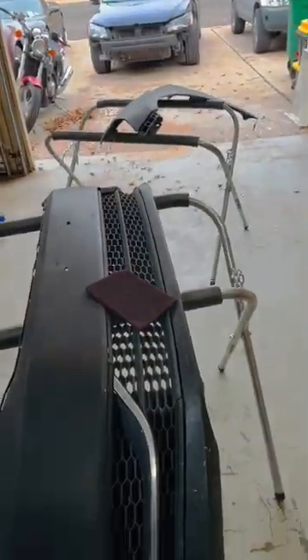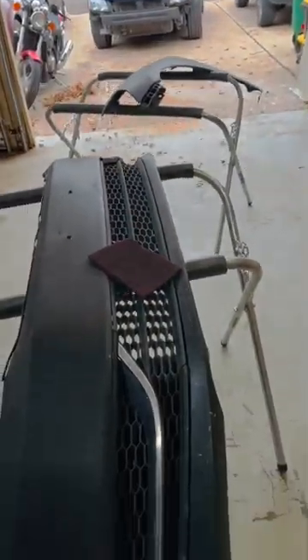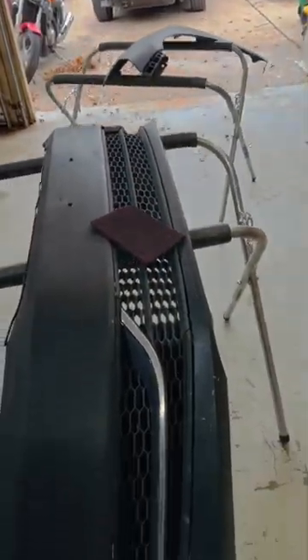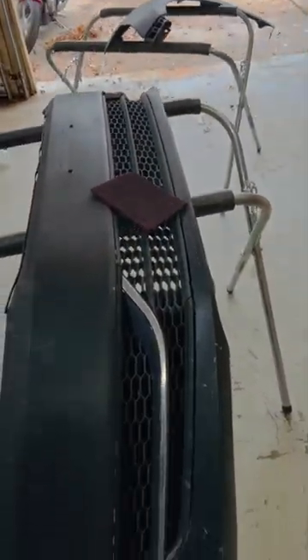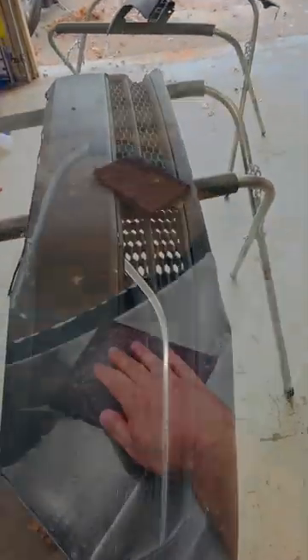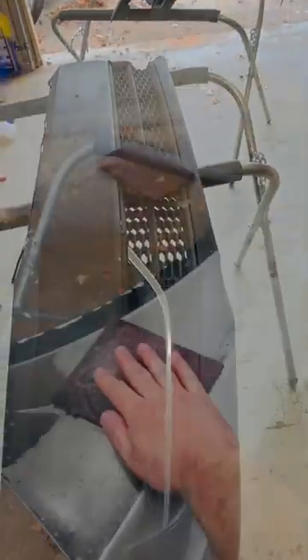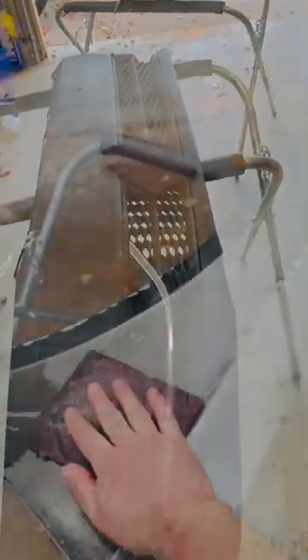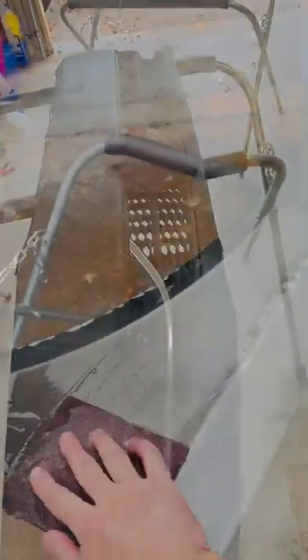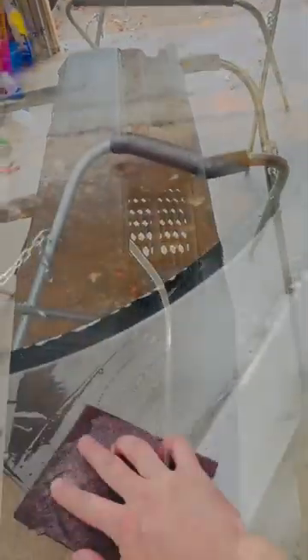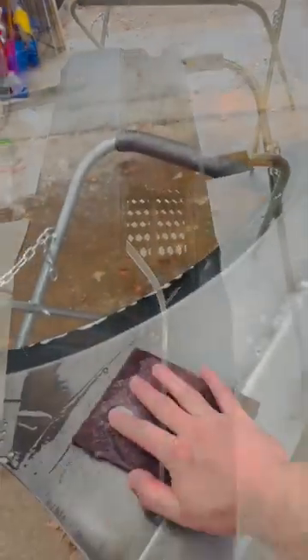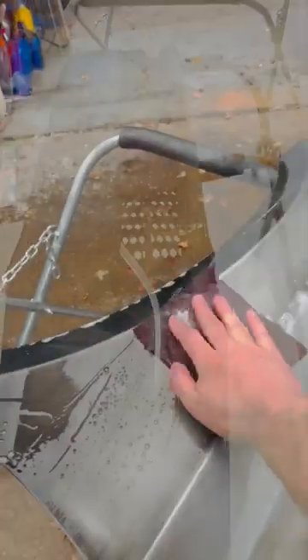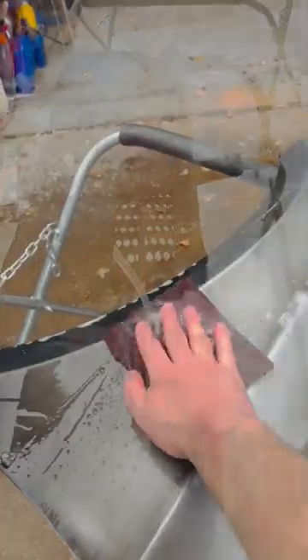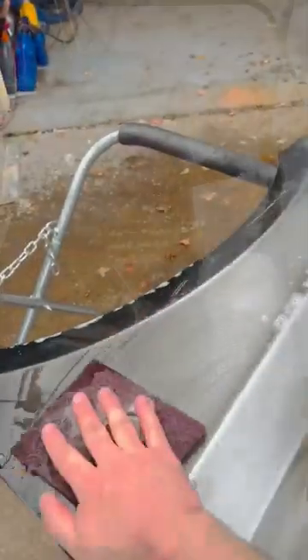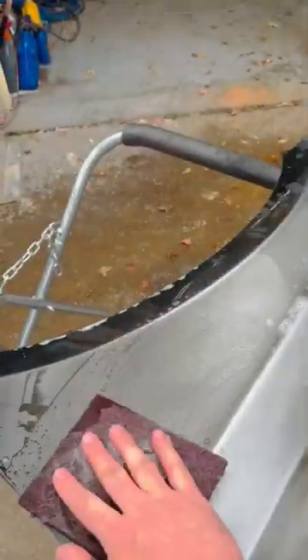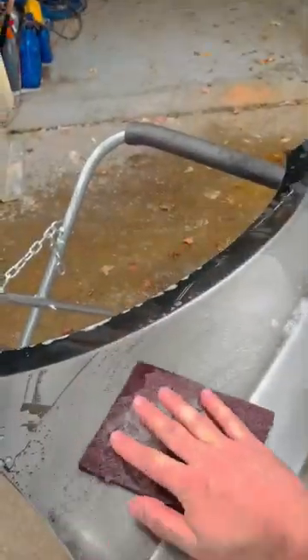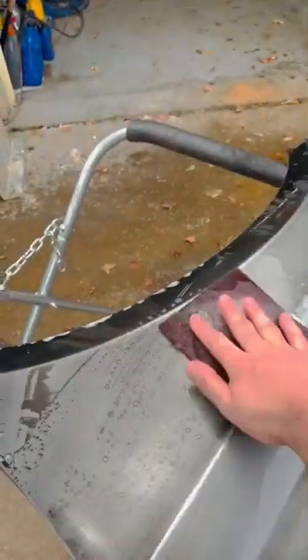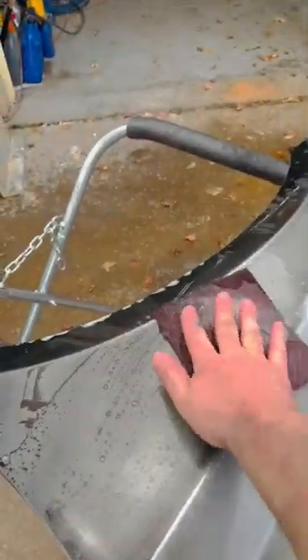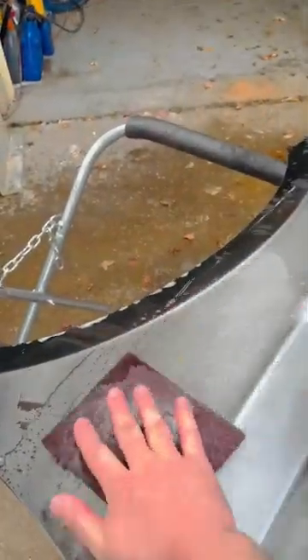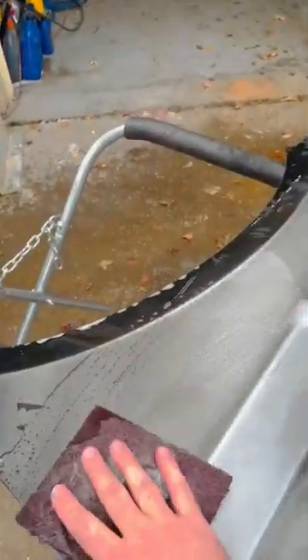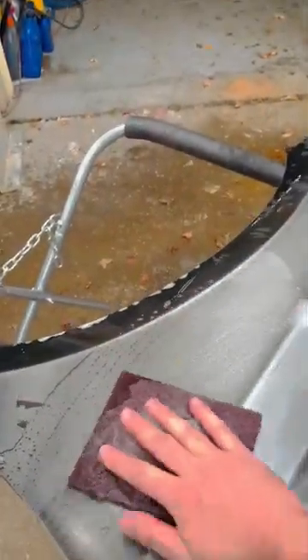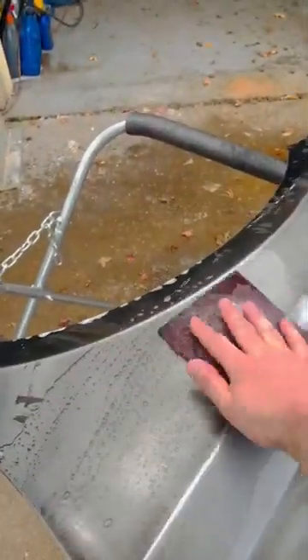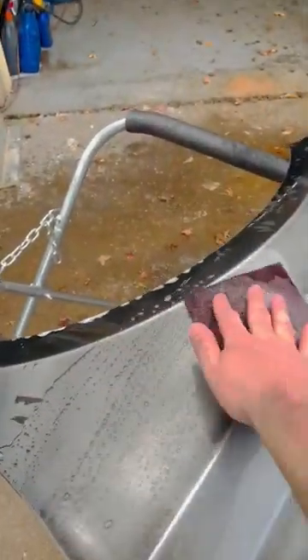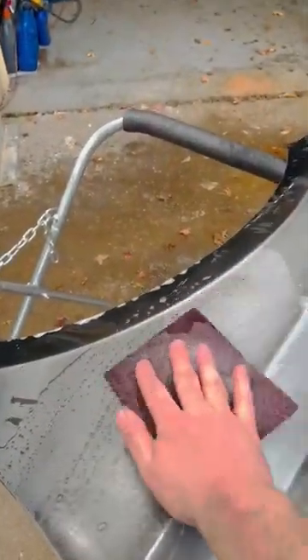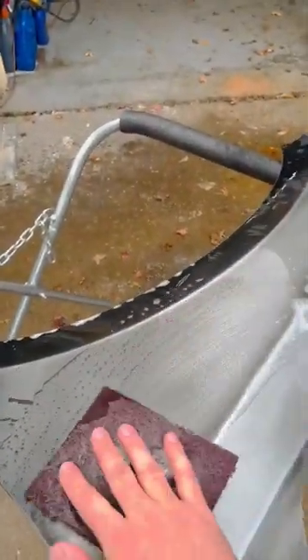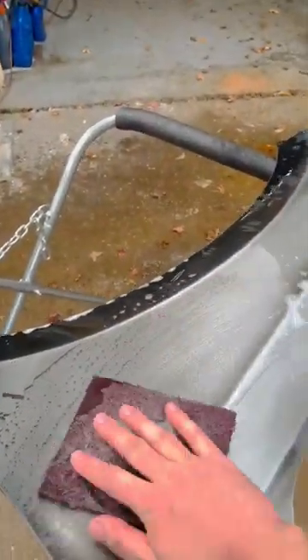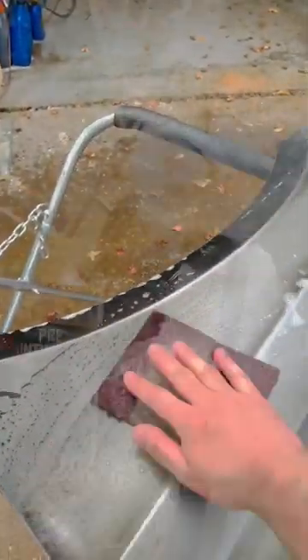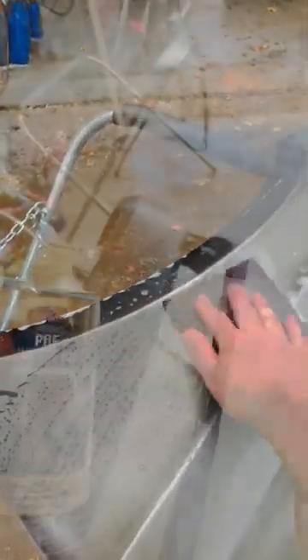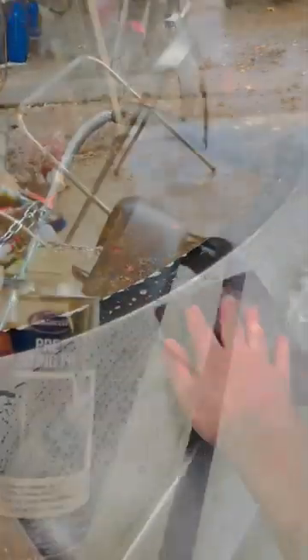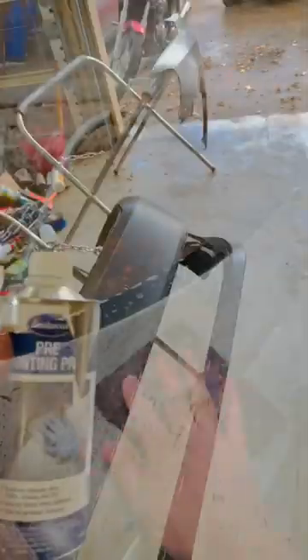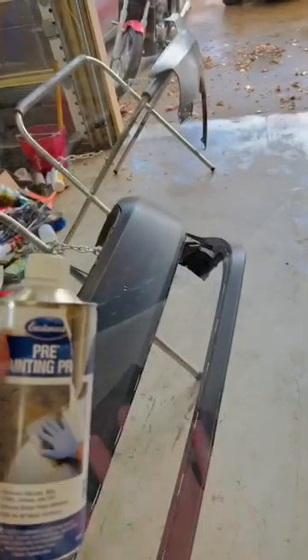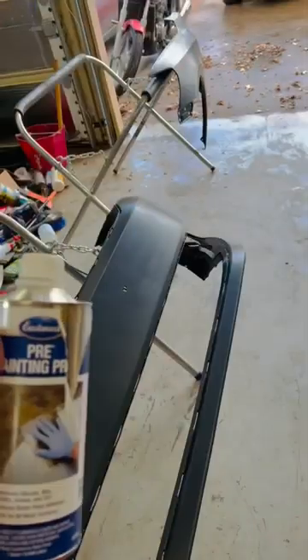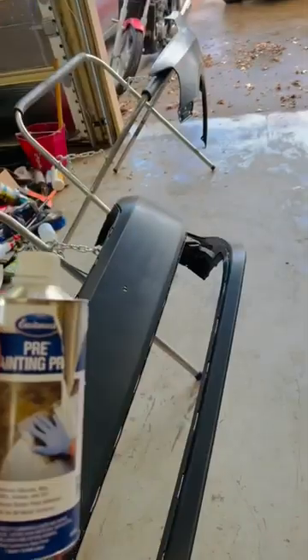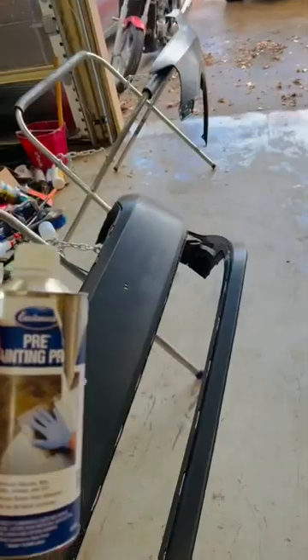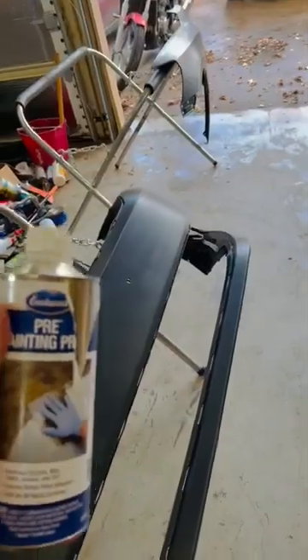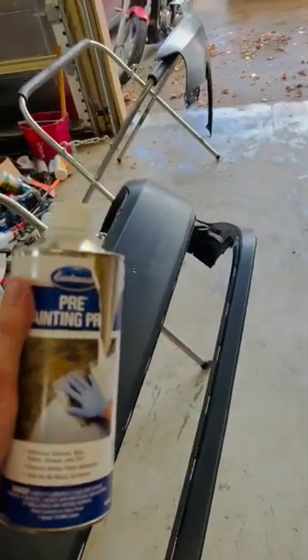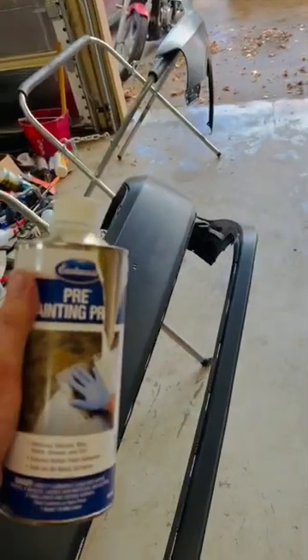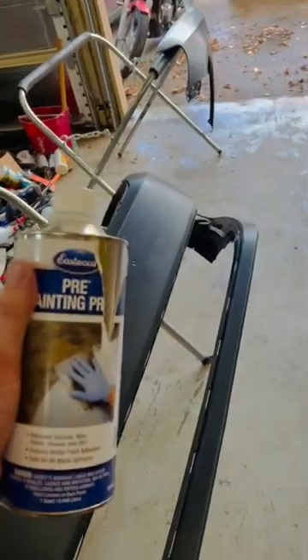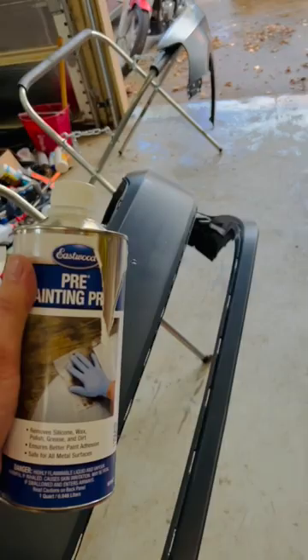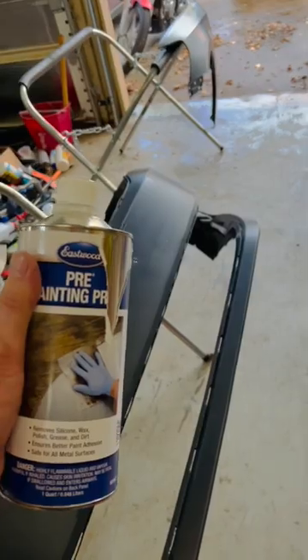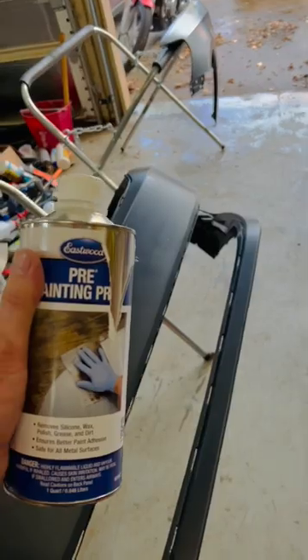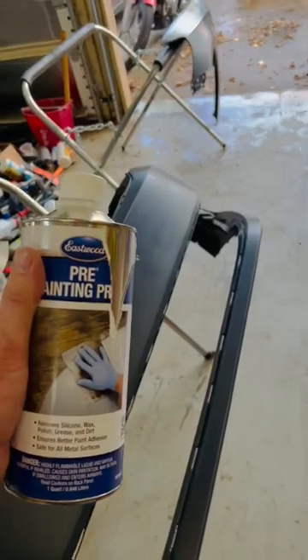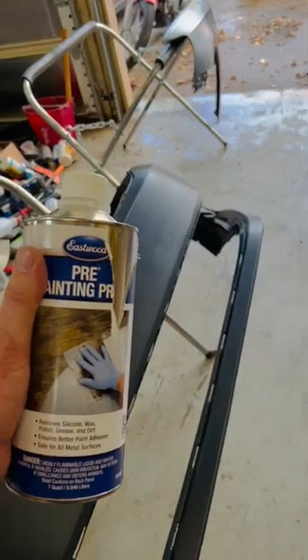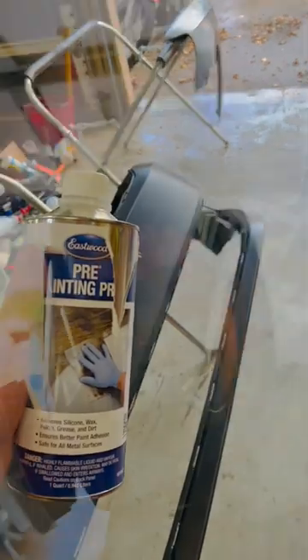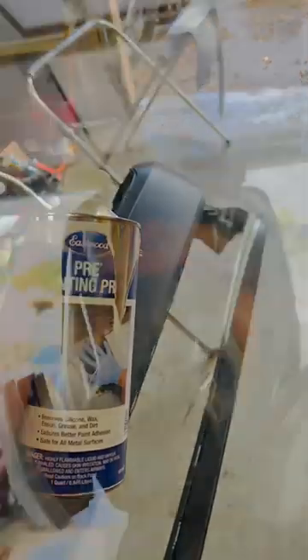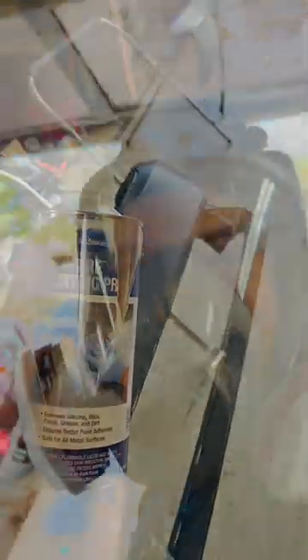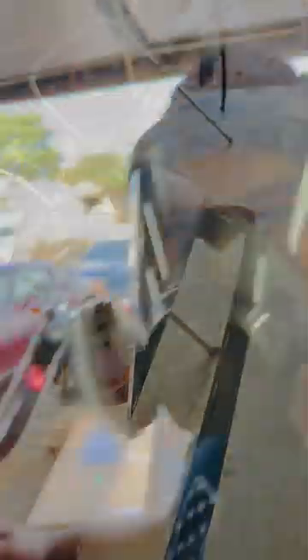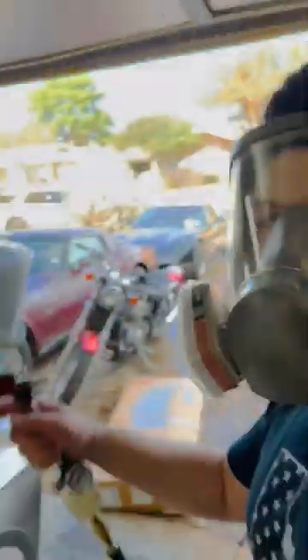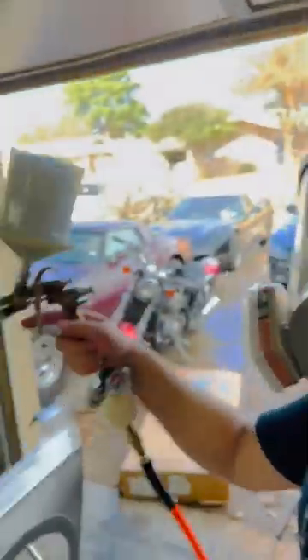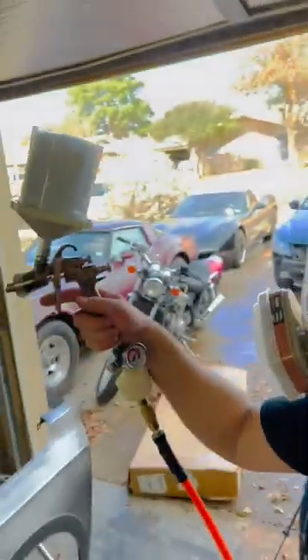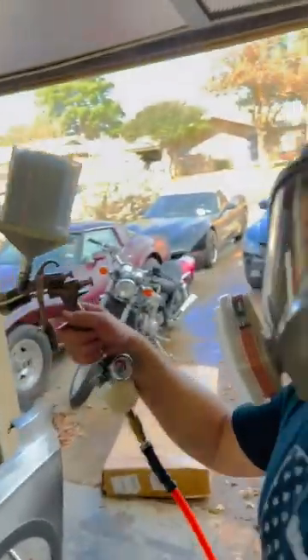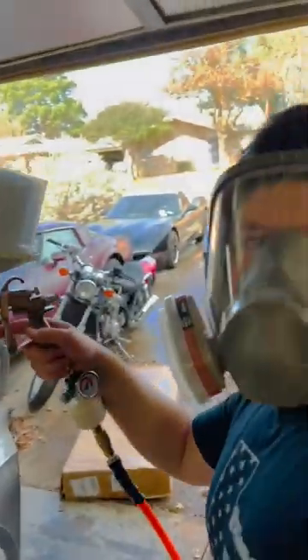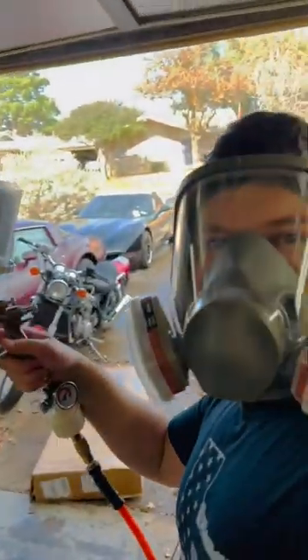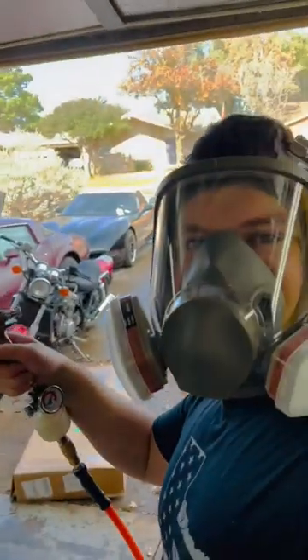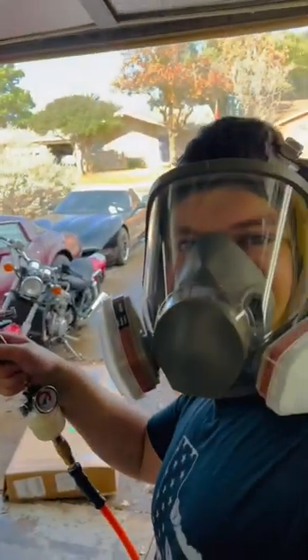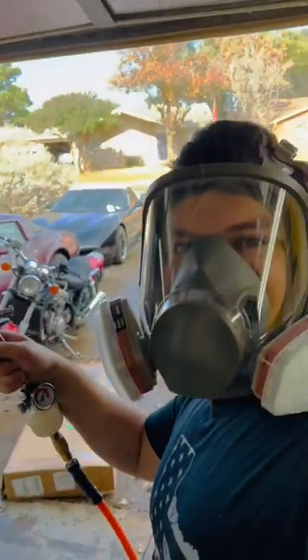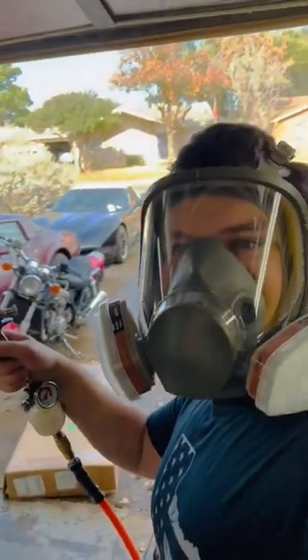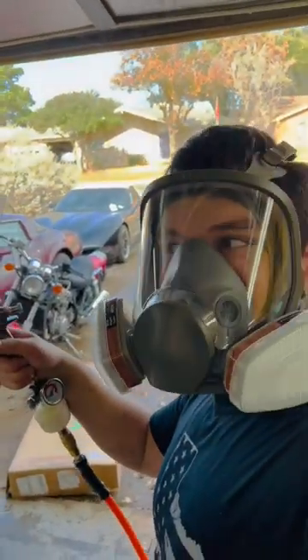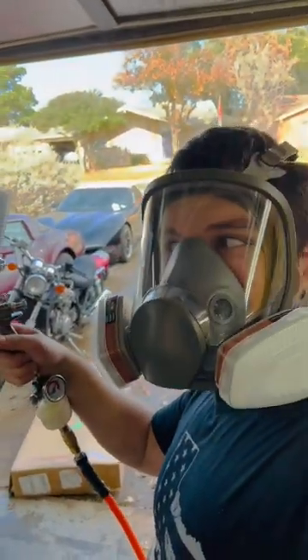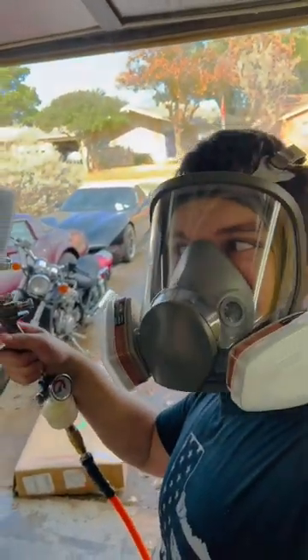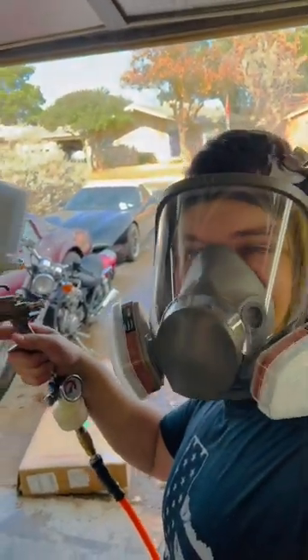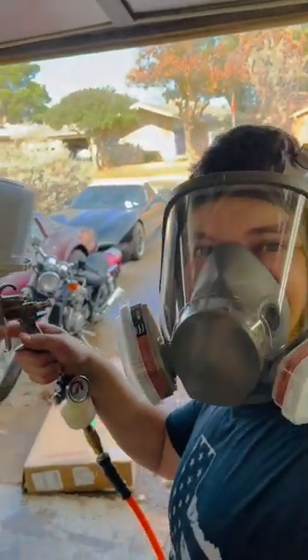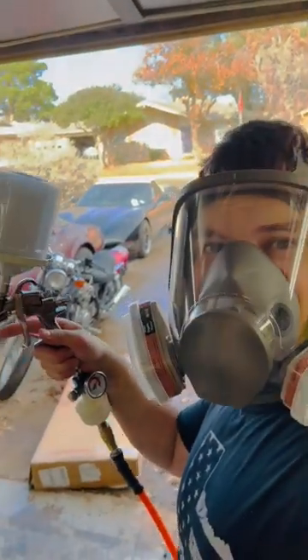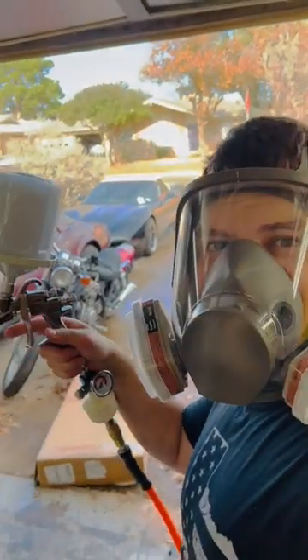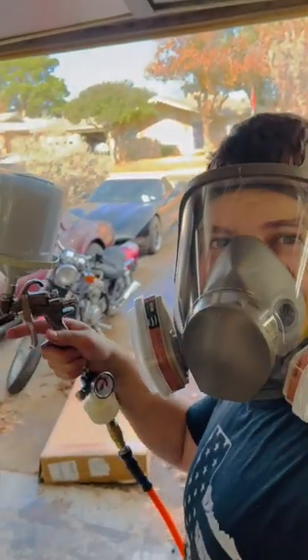Let's finish sanding. Wet sanding and cleaning. Rub them down with paint prep. Let's primer!